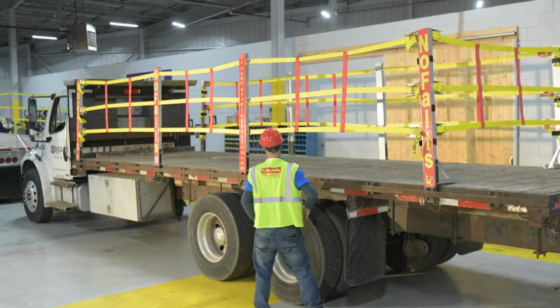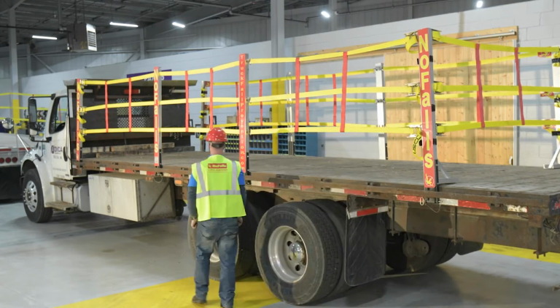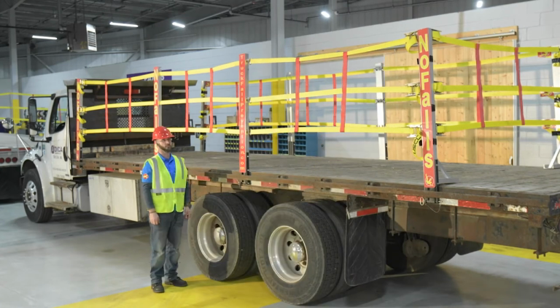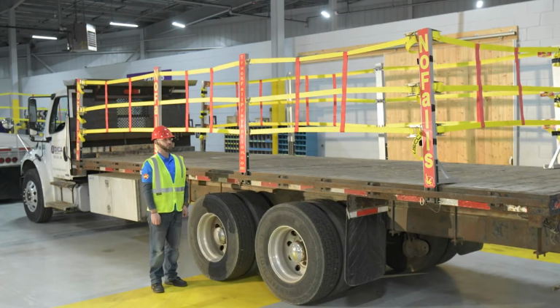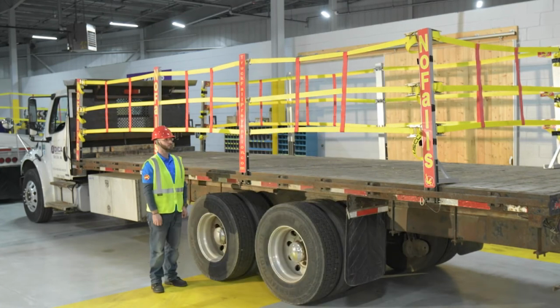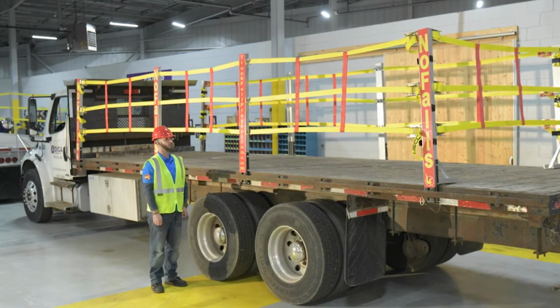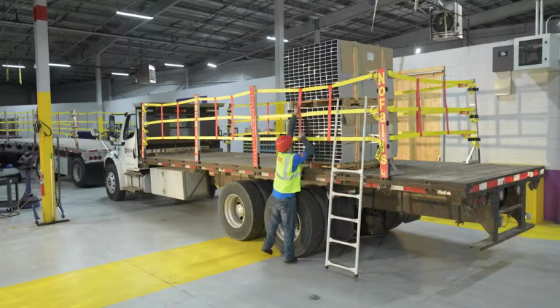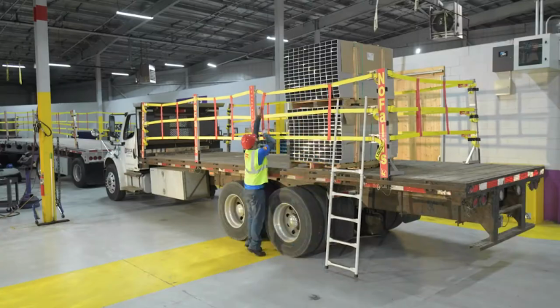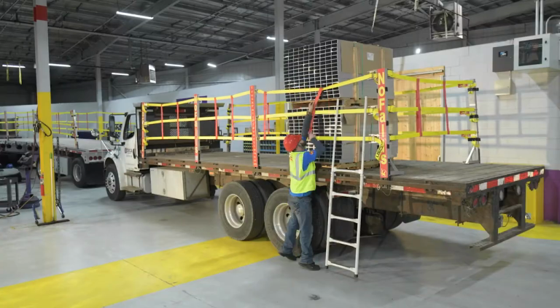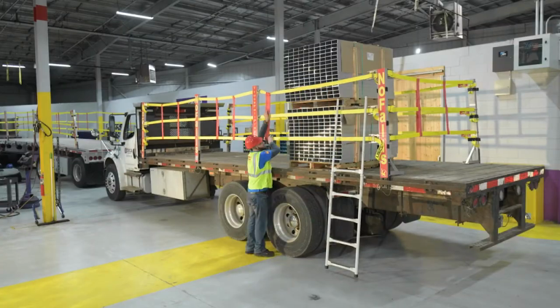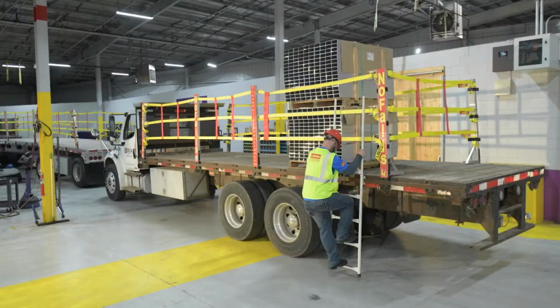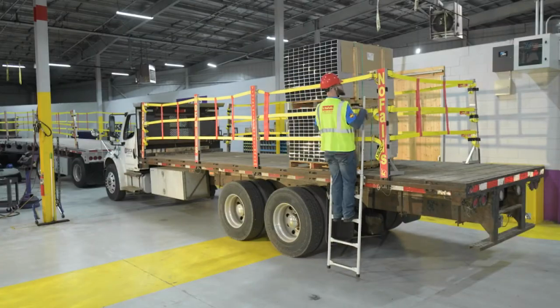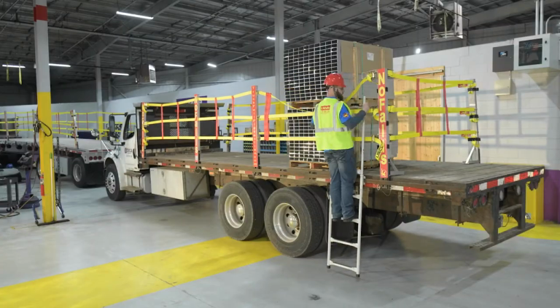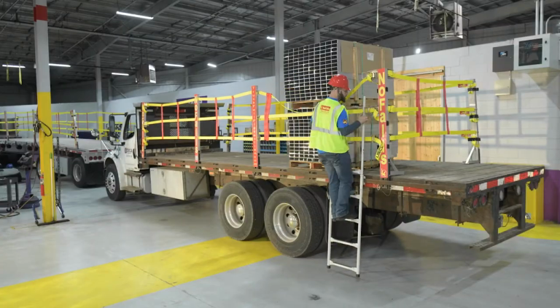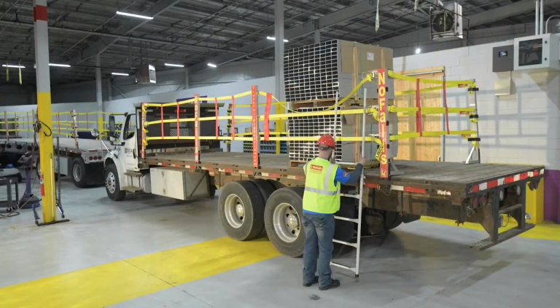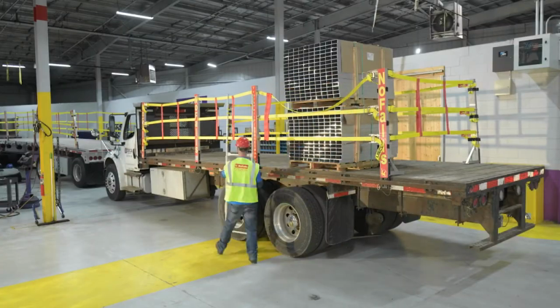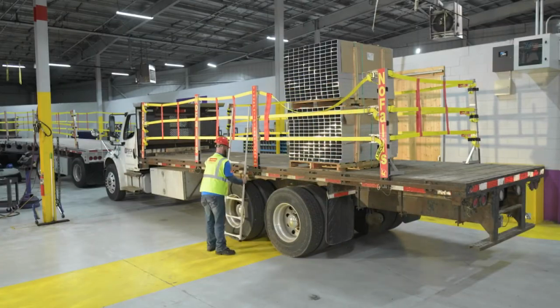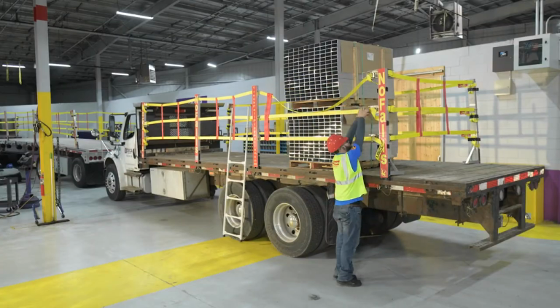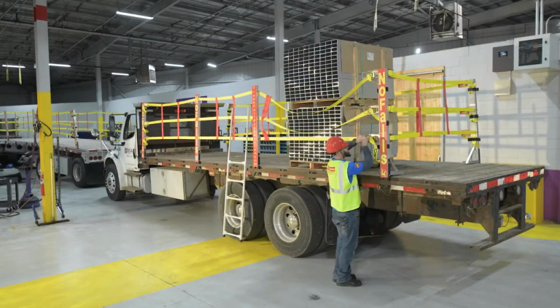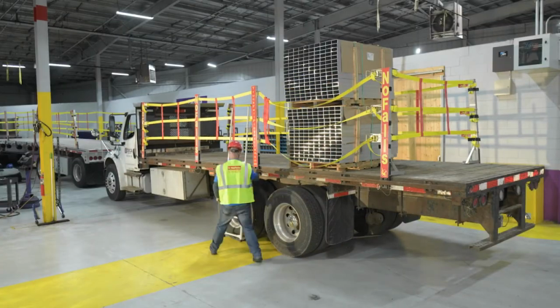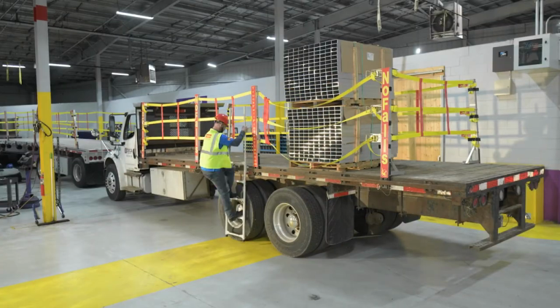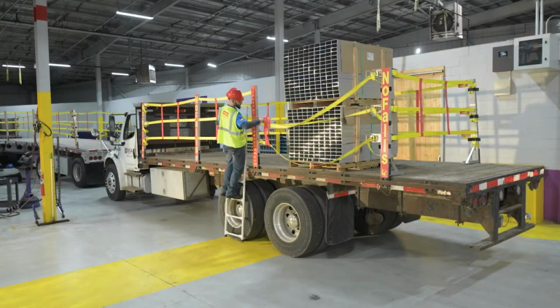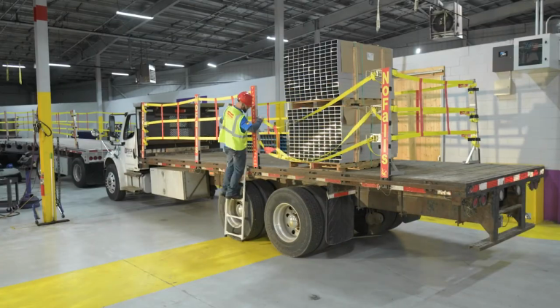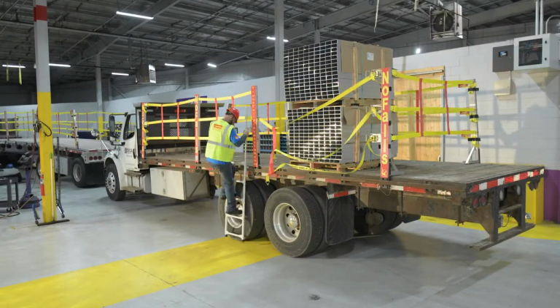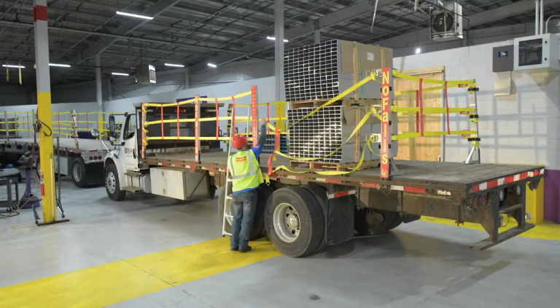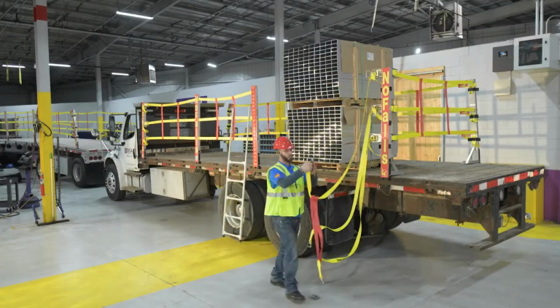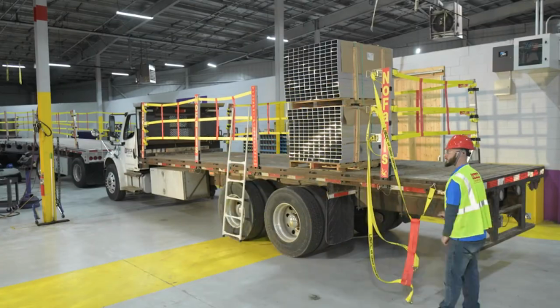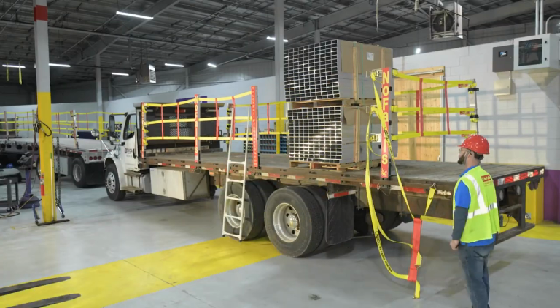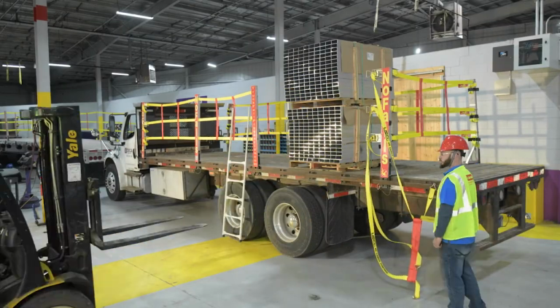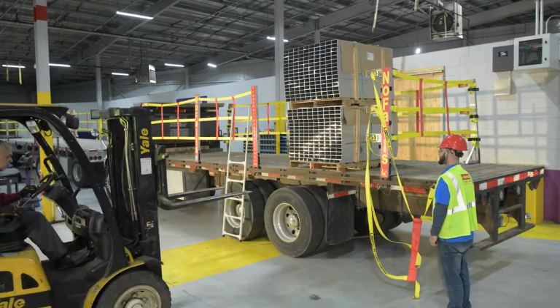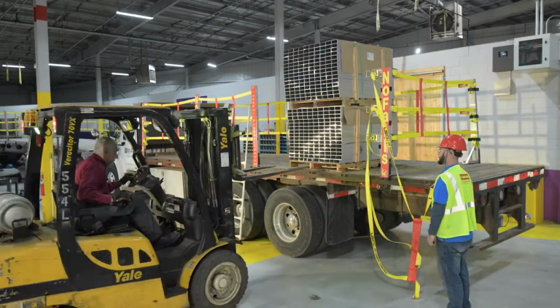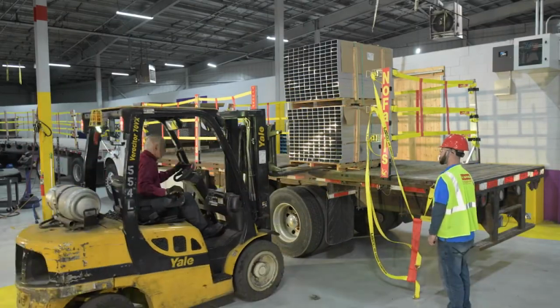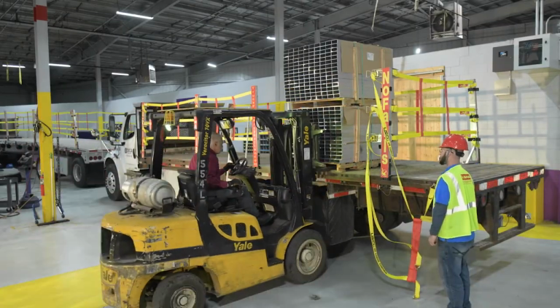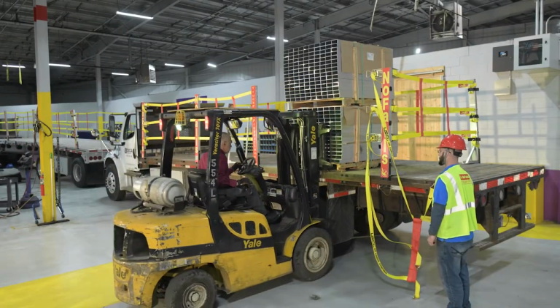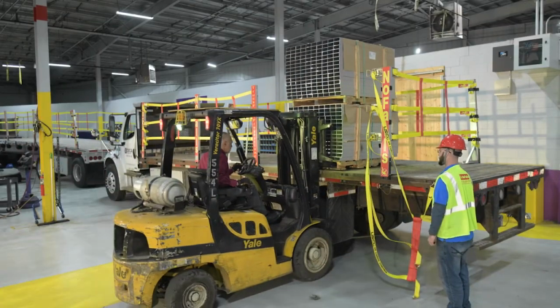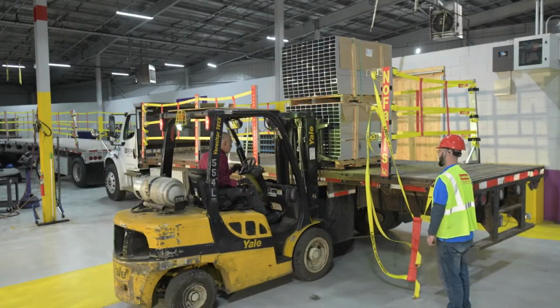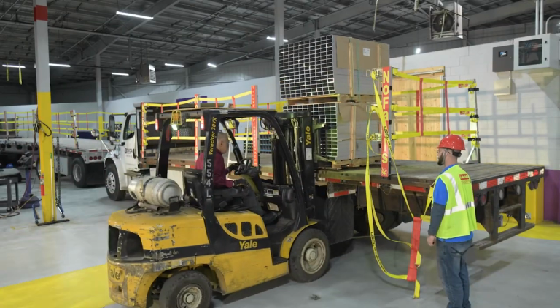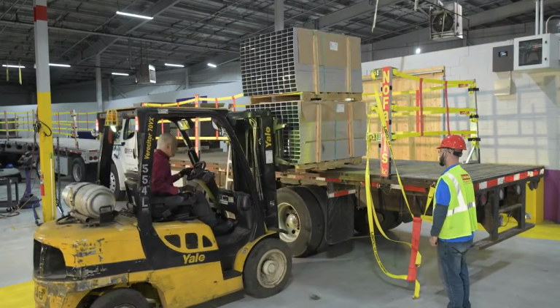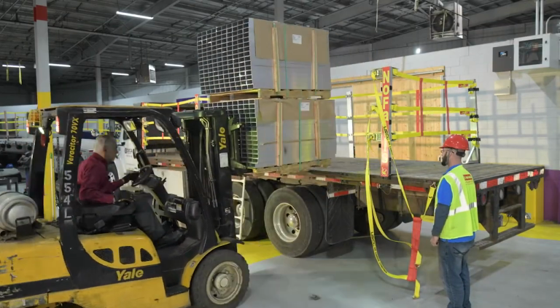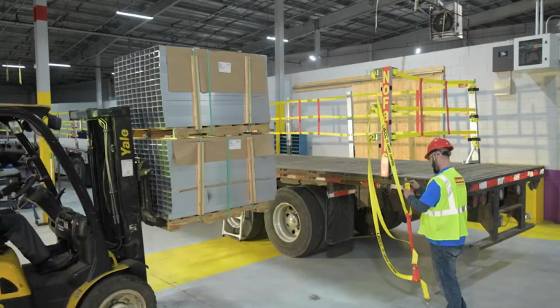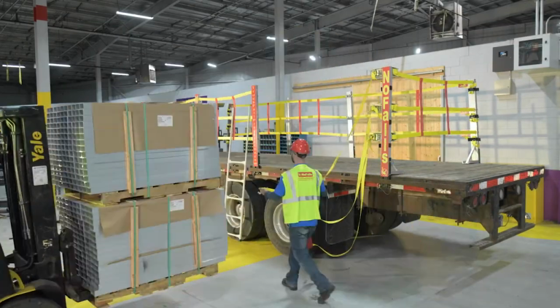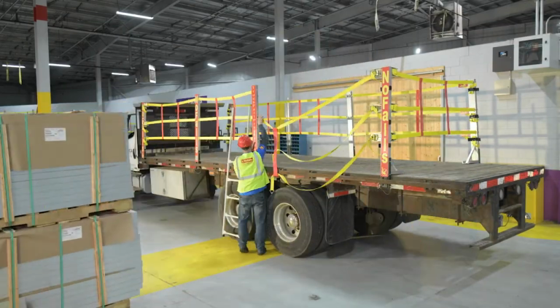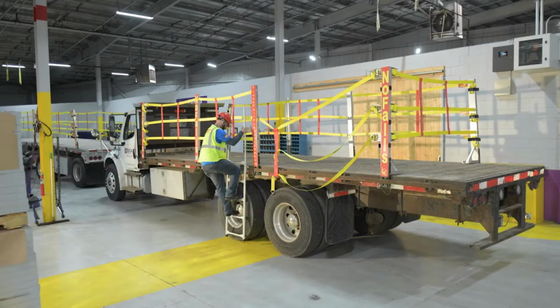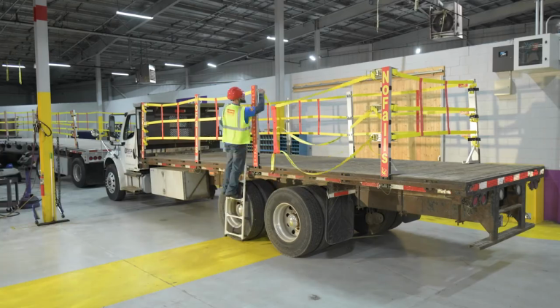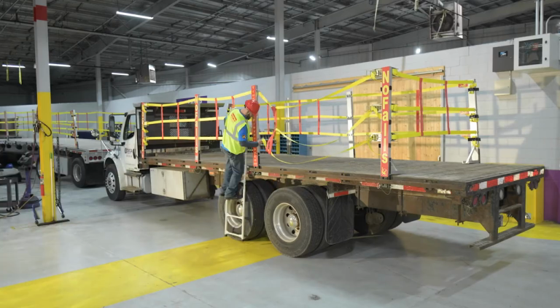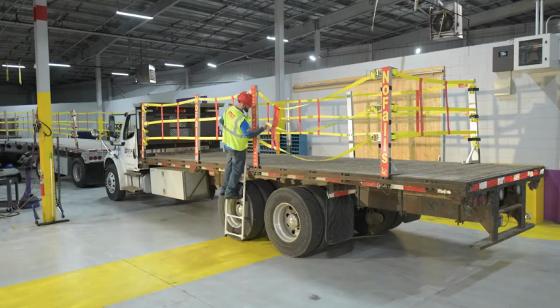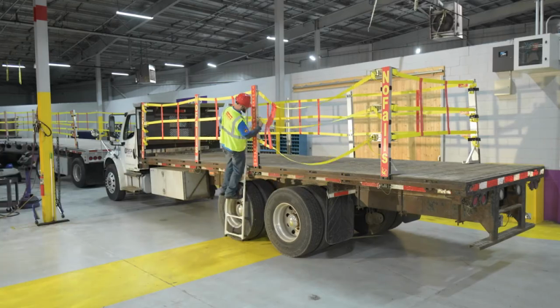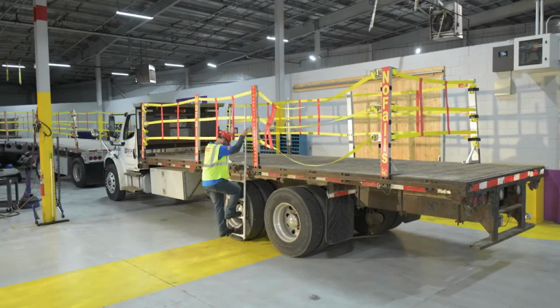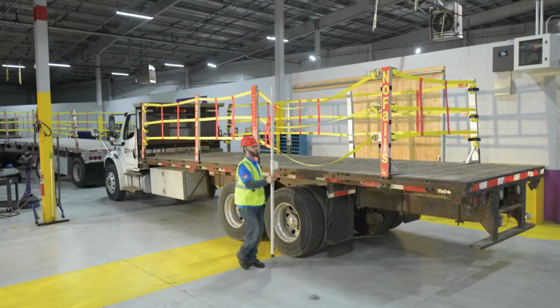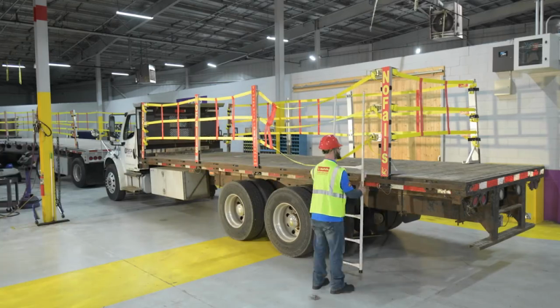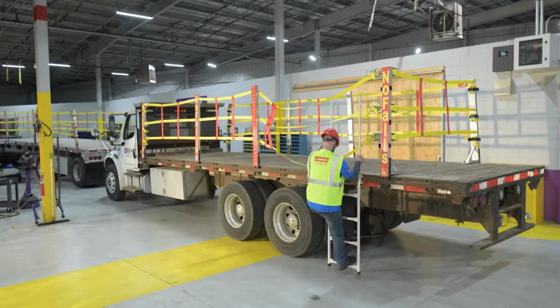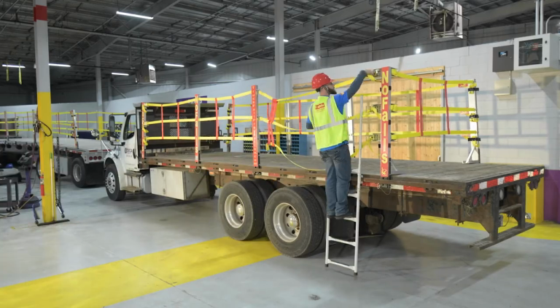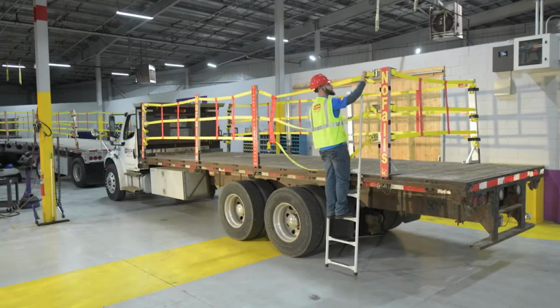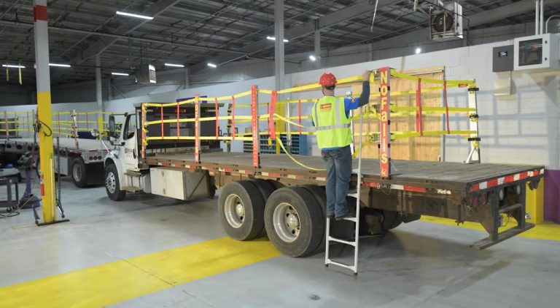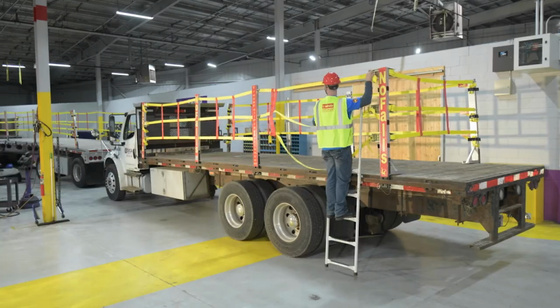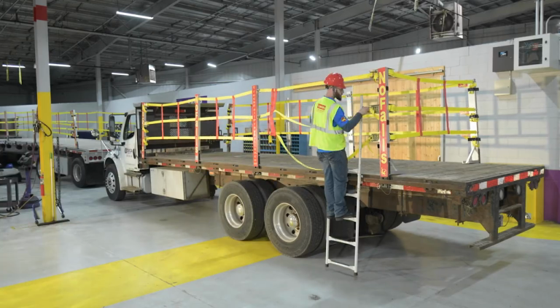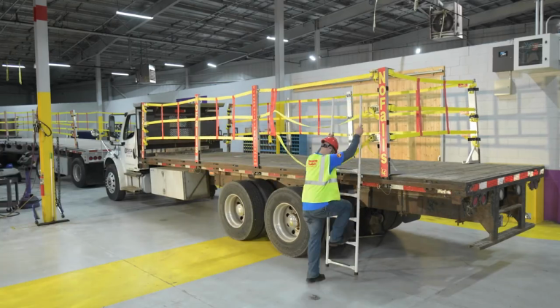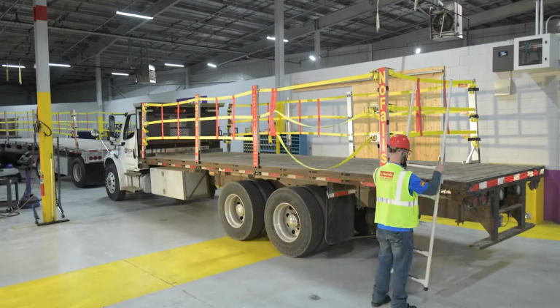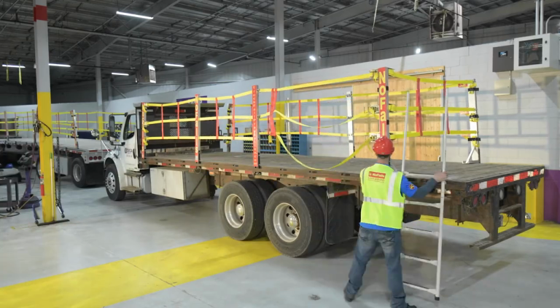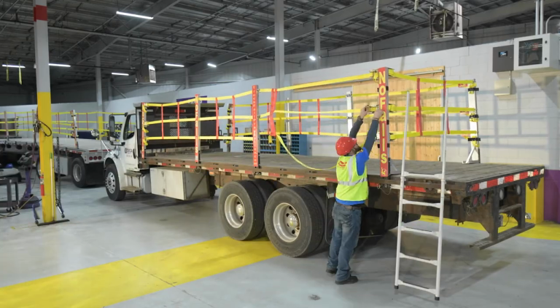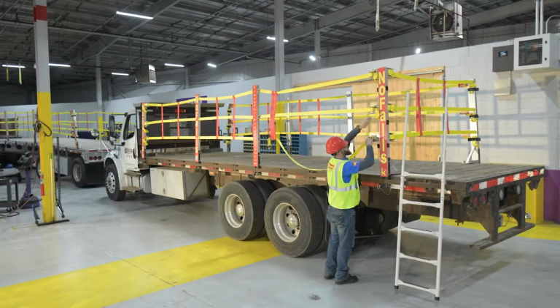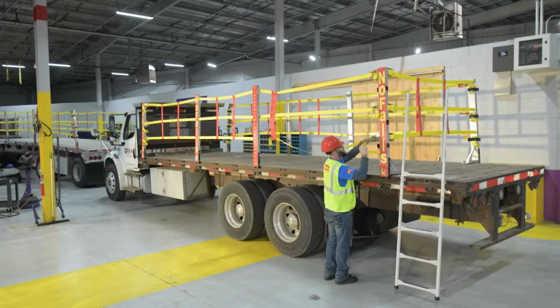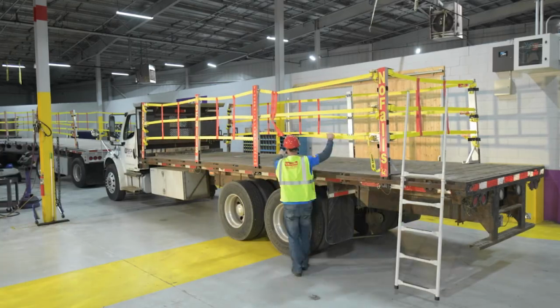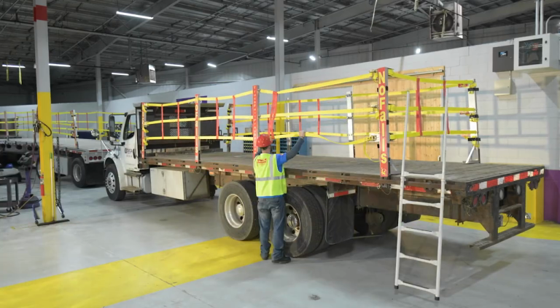The no-fall safety system is safe. It is designed to save time for loading and unloading cargo.